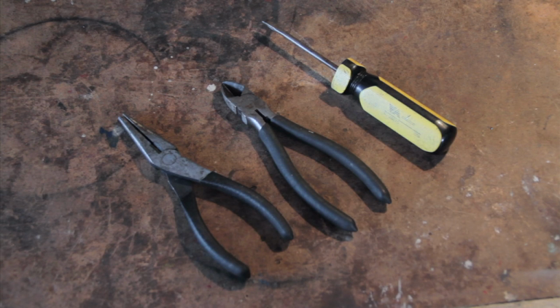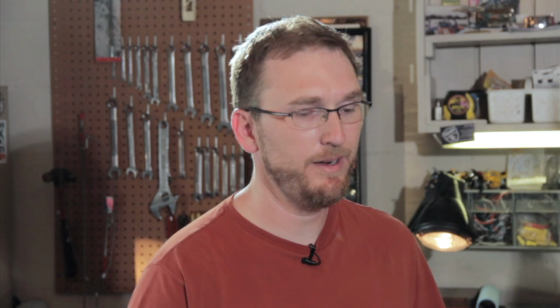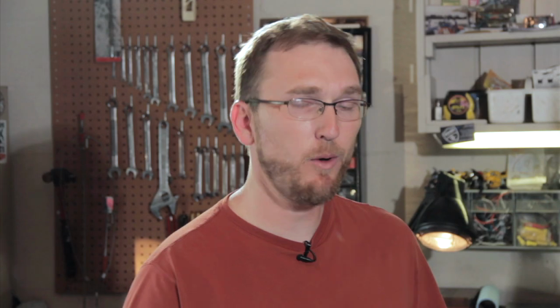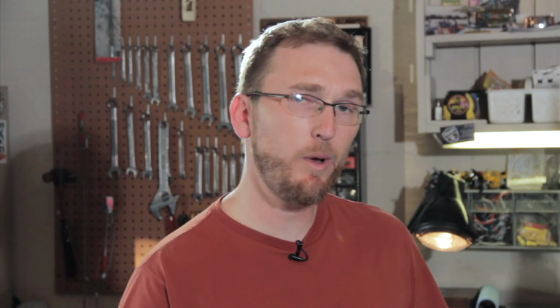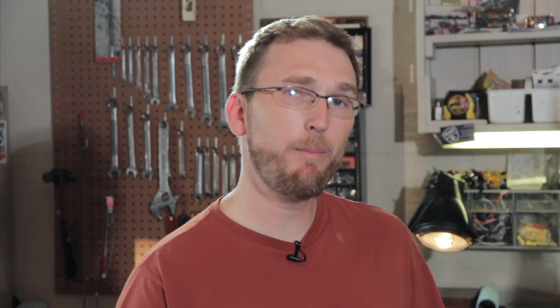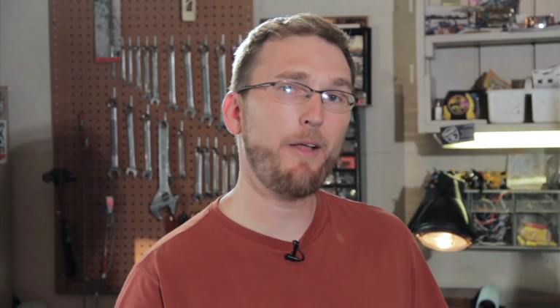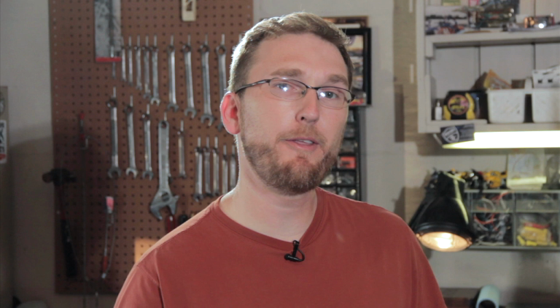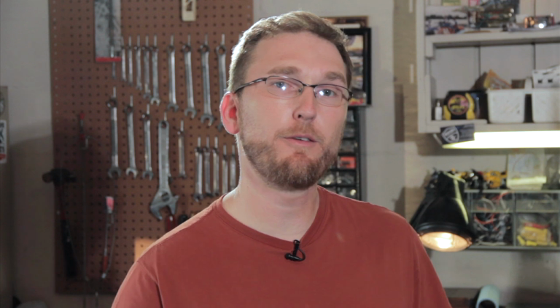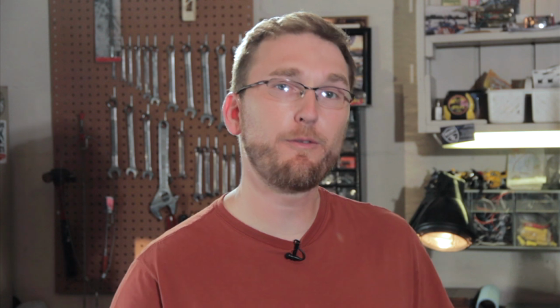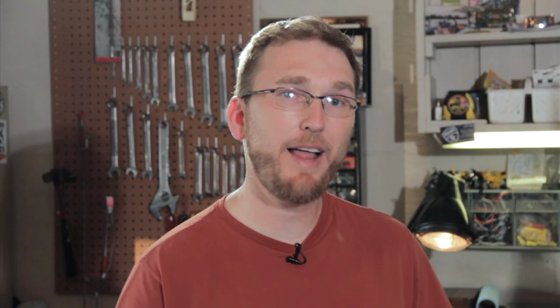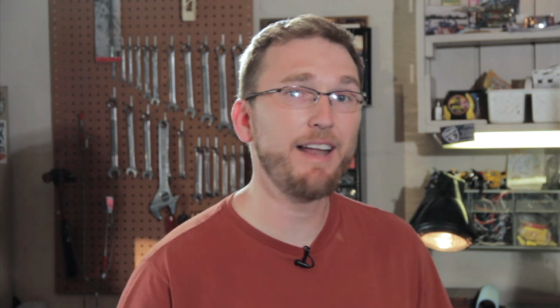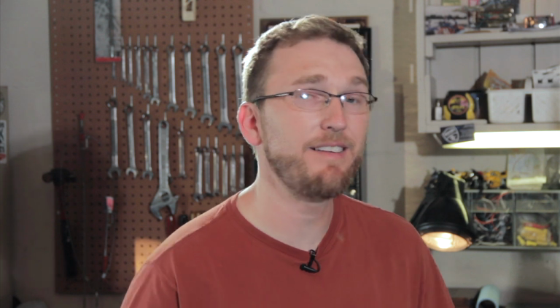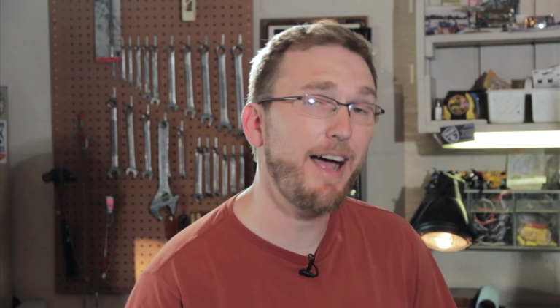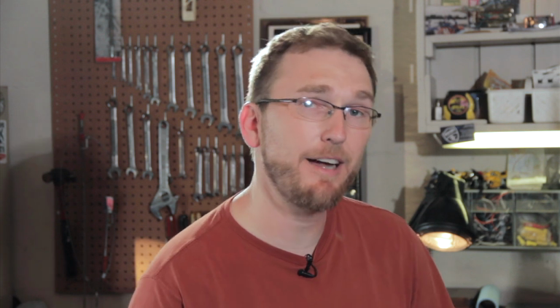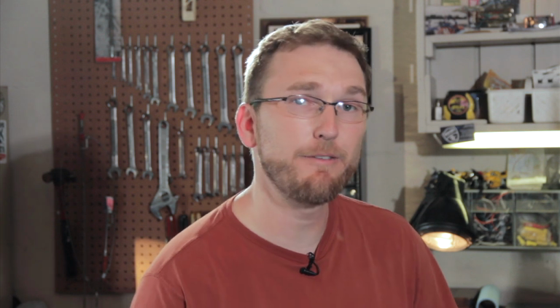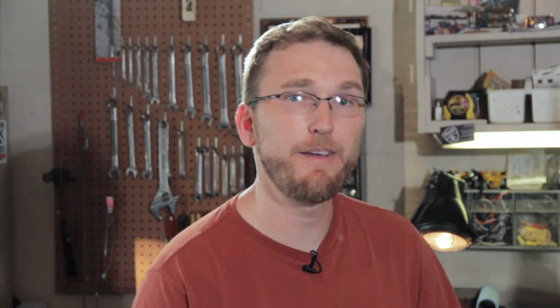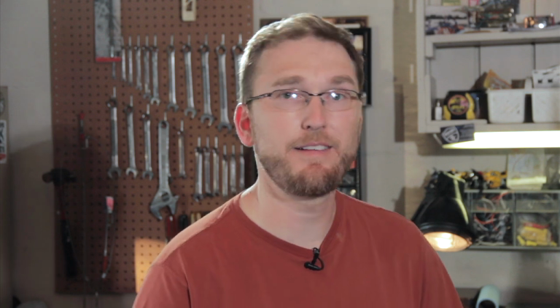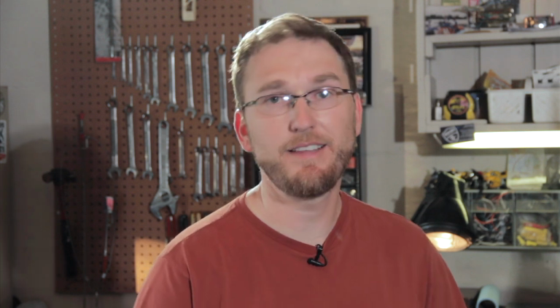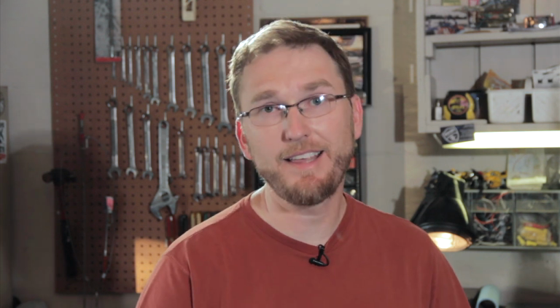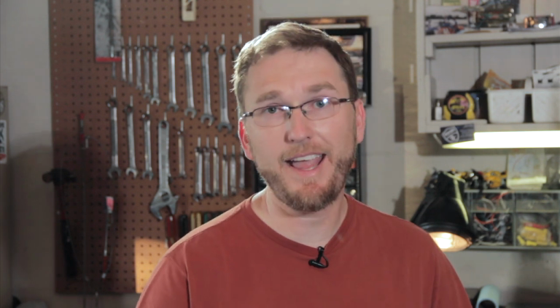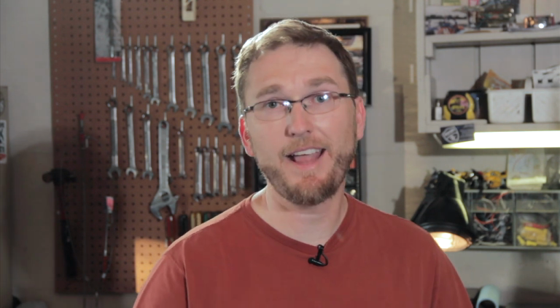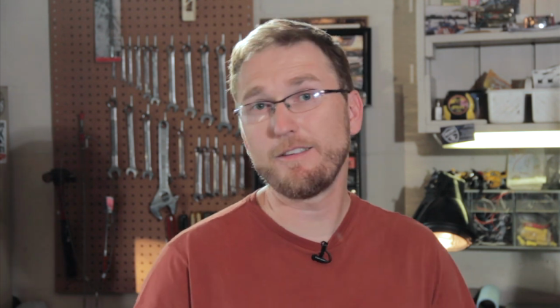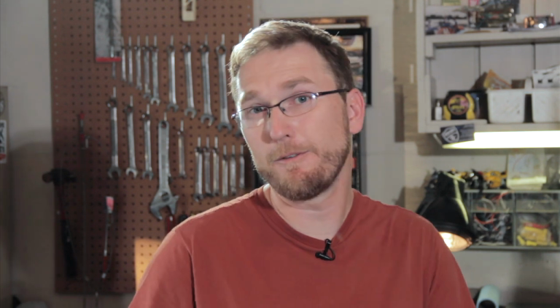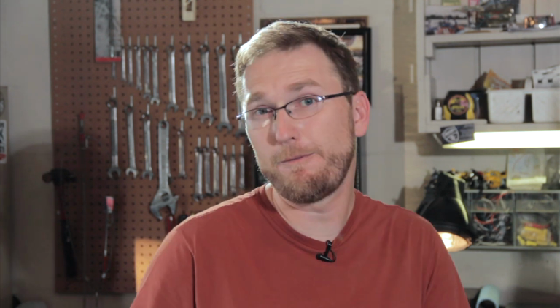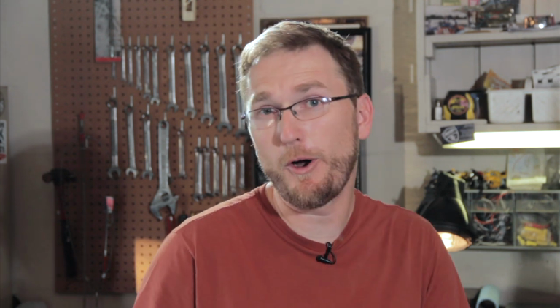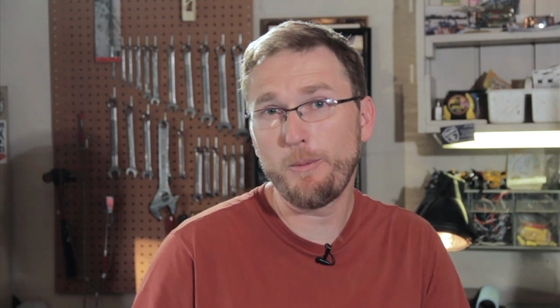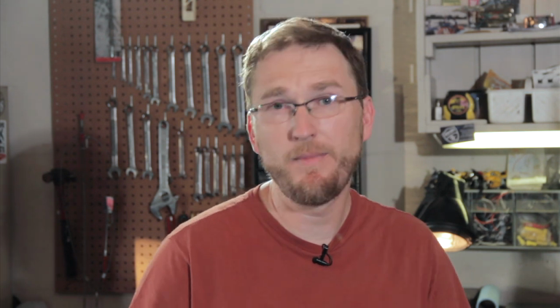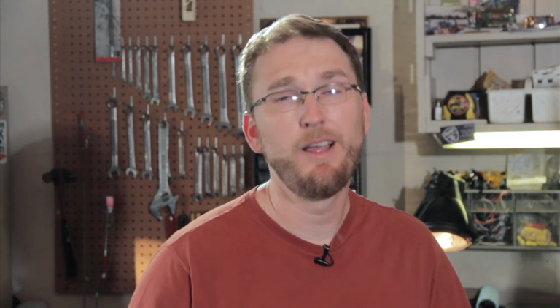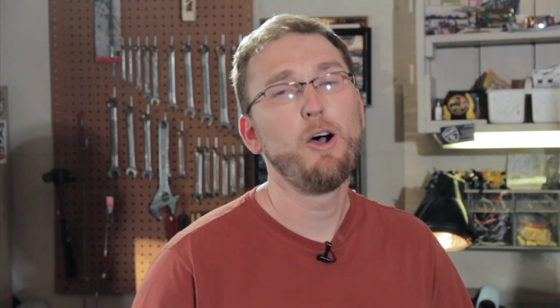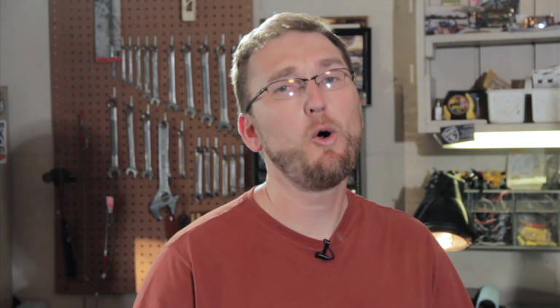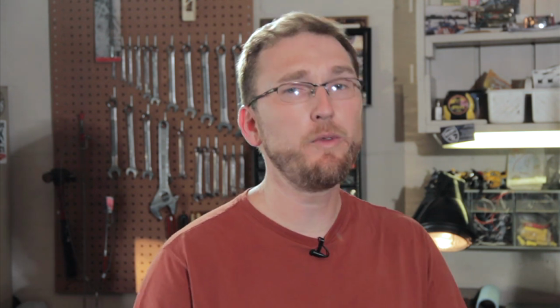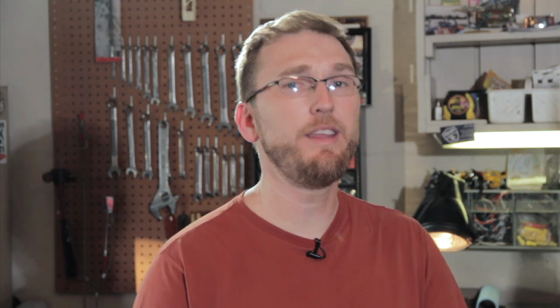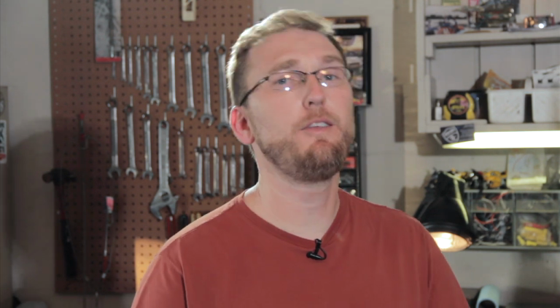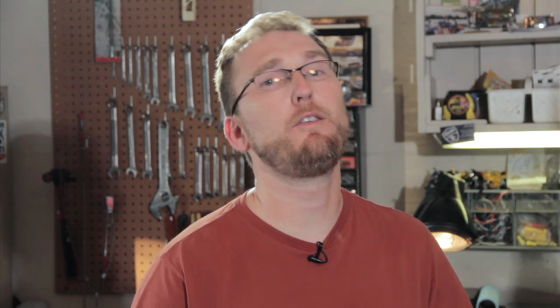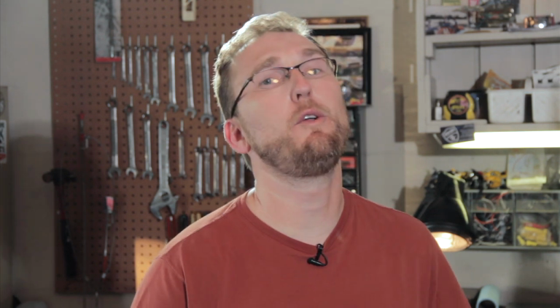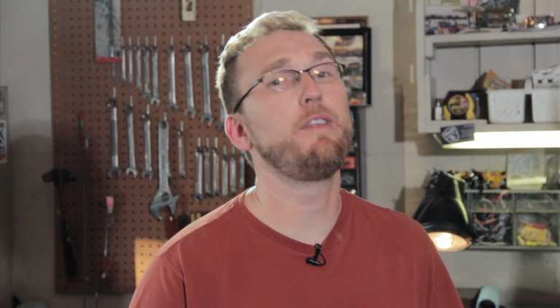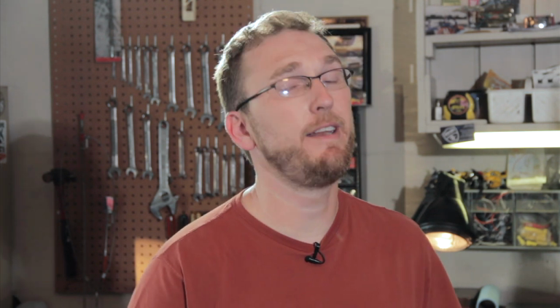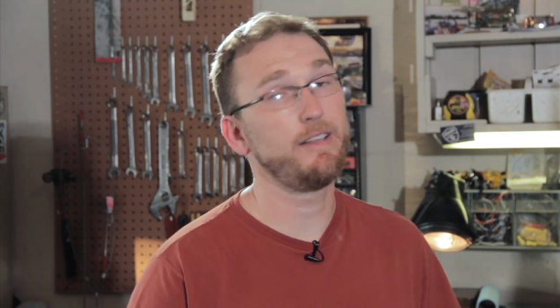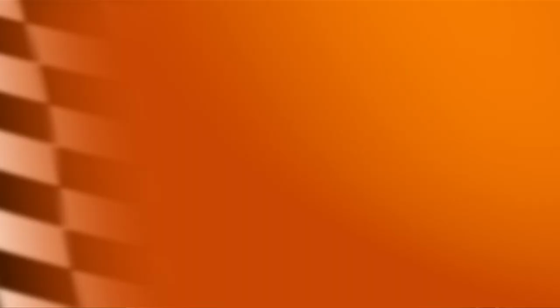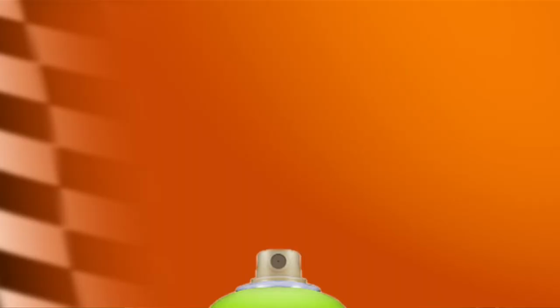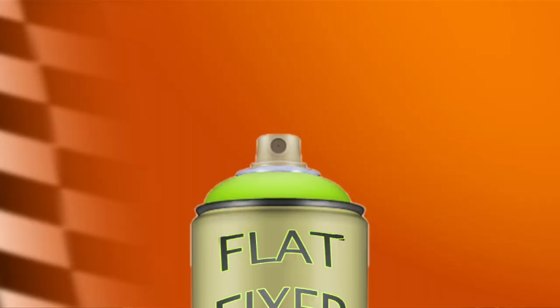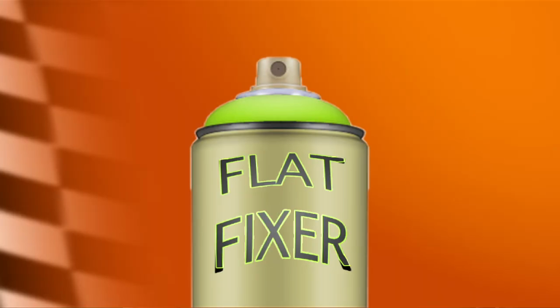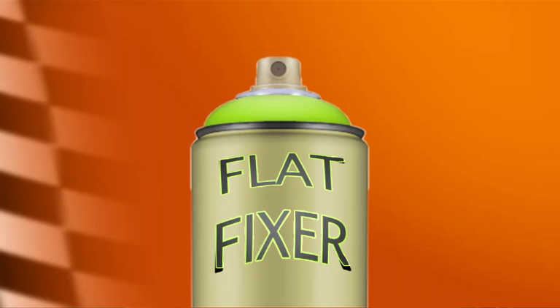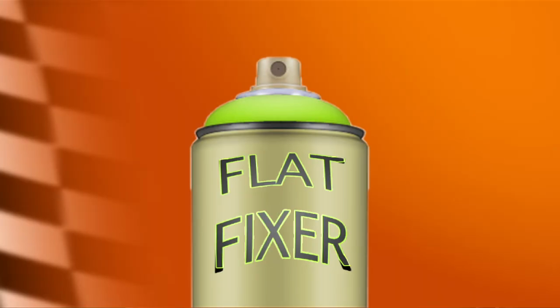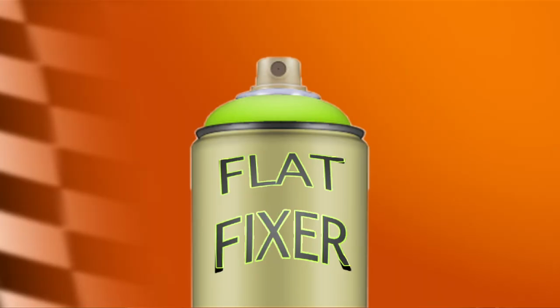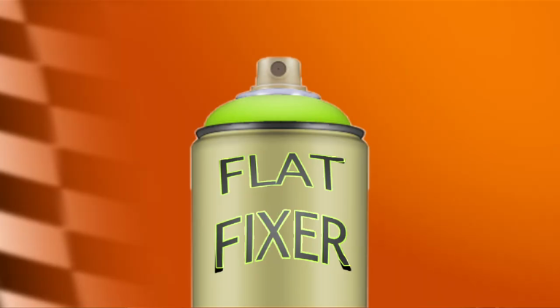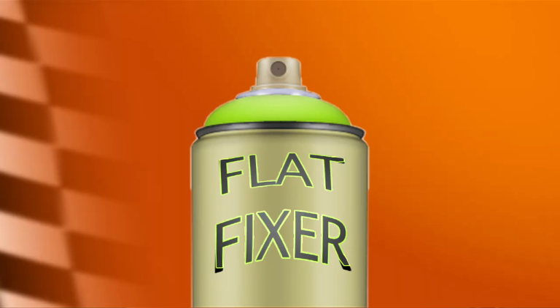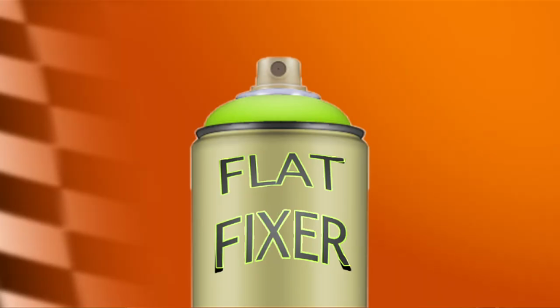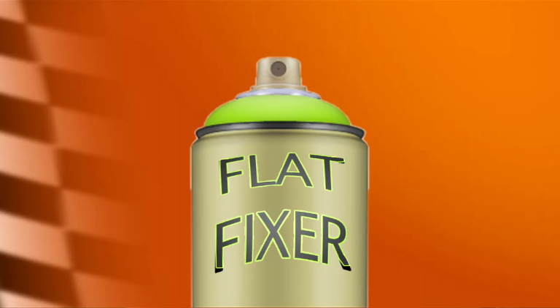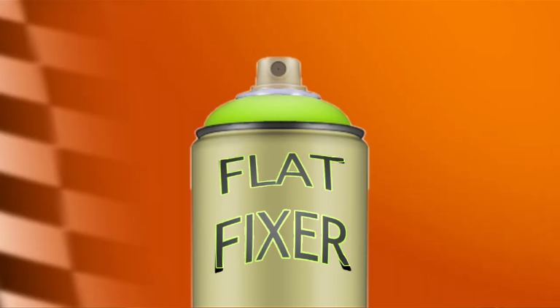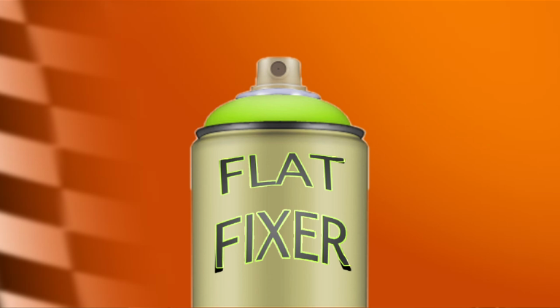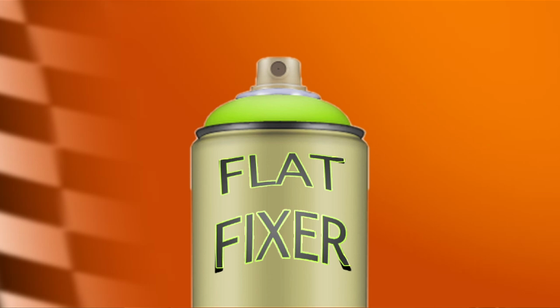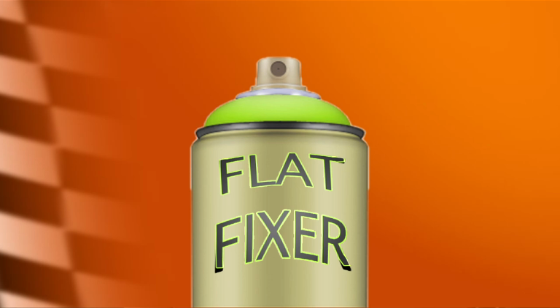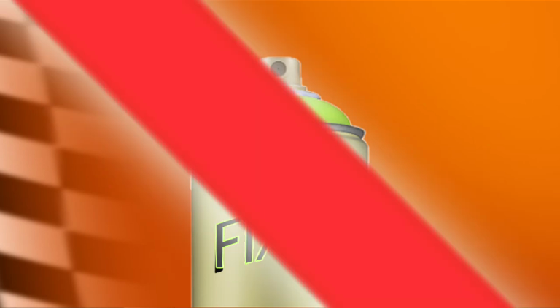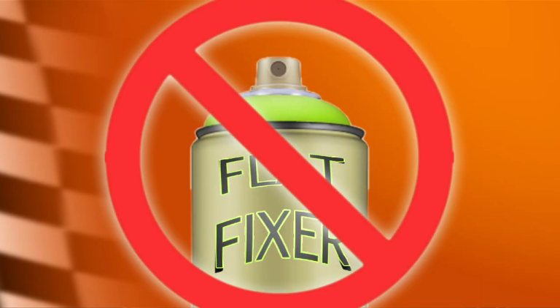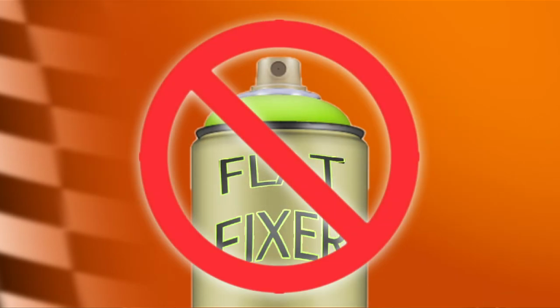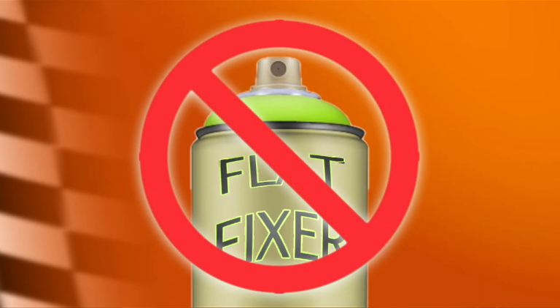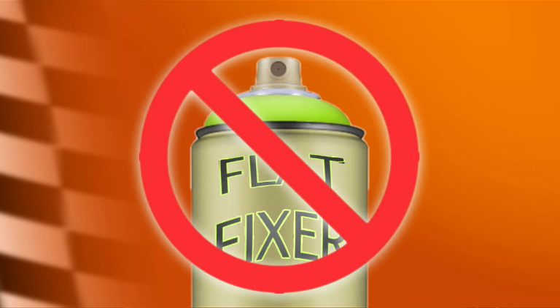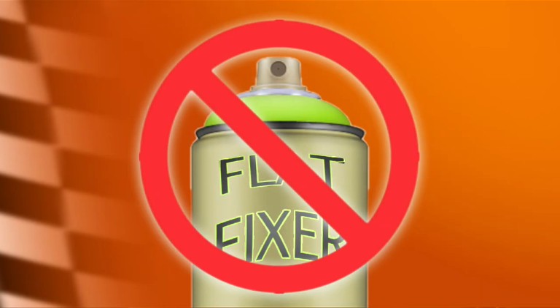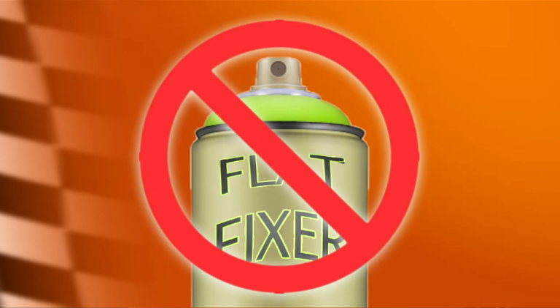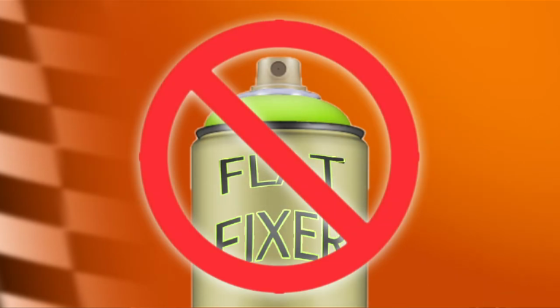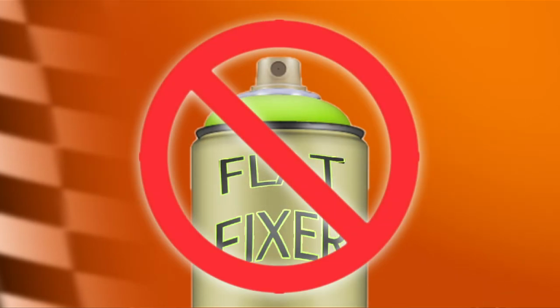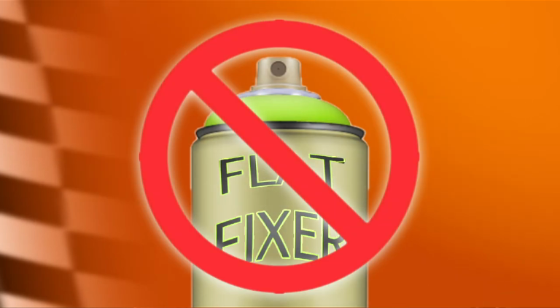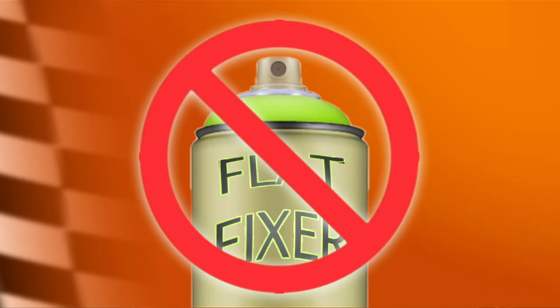Now, what about those flat tire fixing cans of foam? Only use those in an extreme emergency, as they can actually damage your wheel and tire.